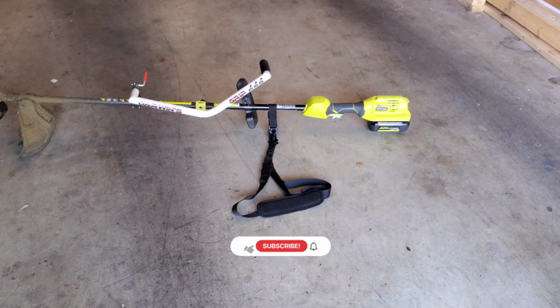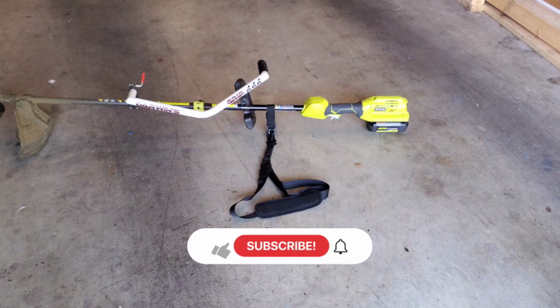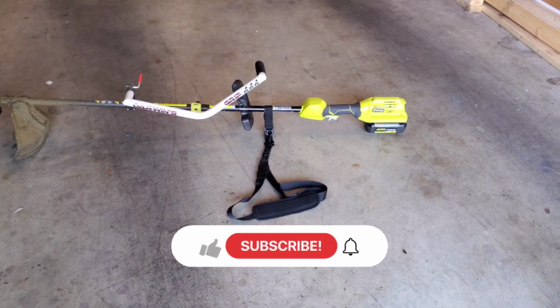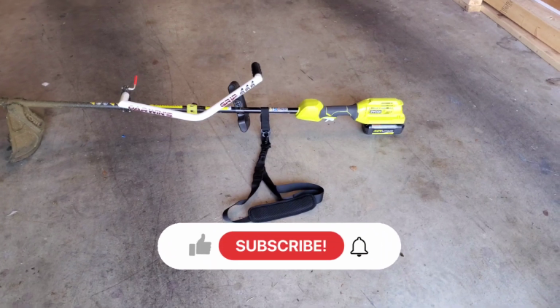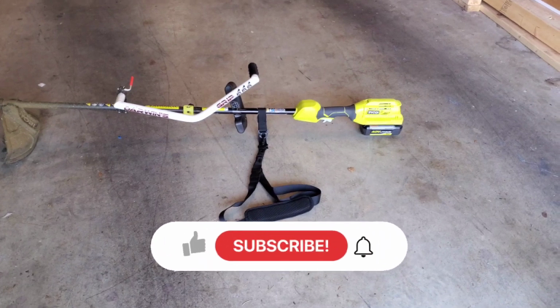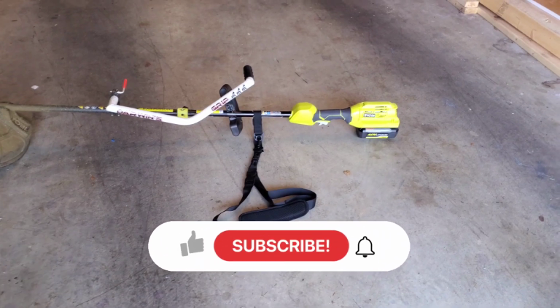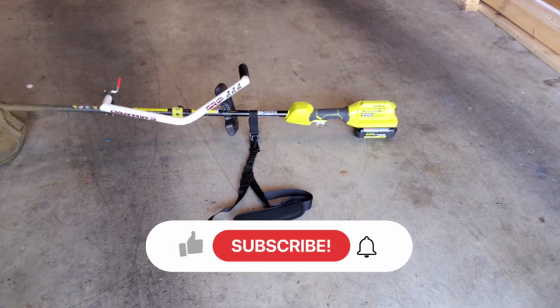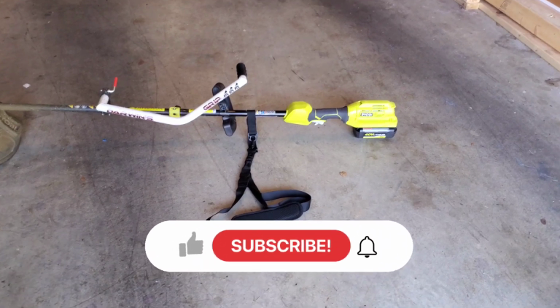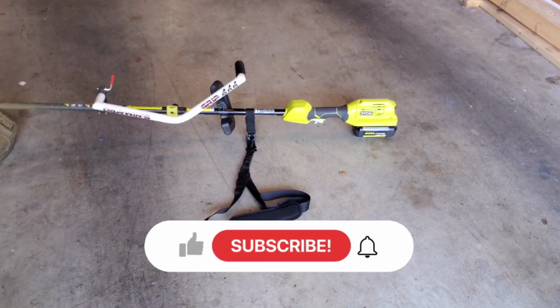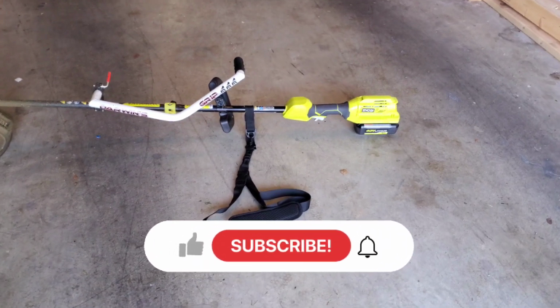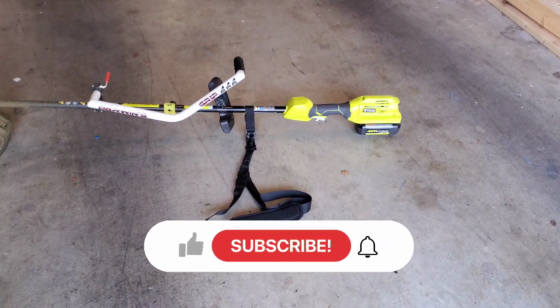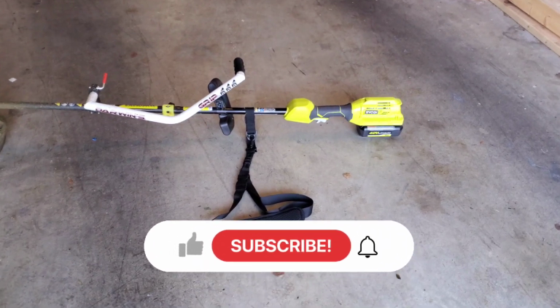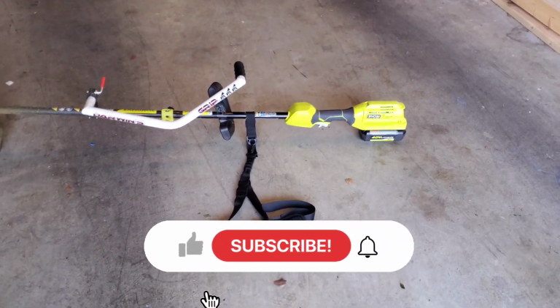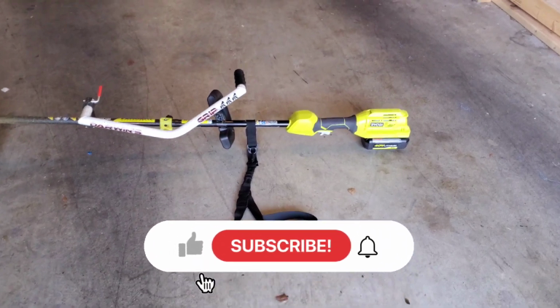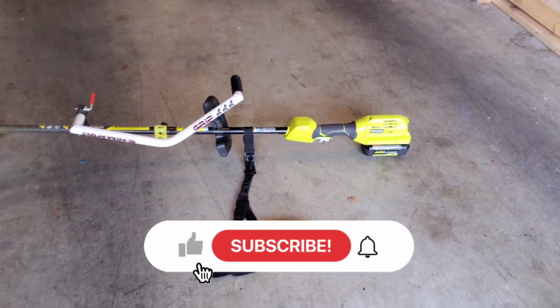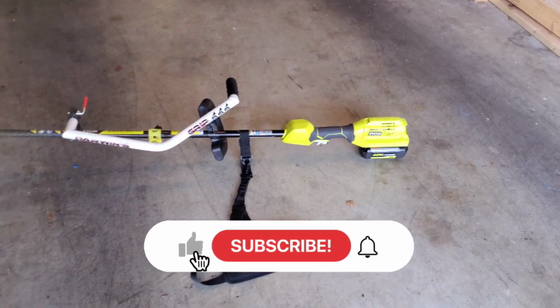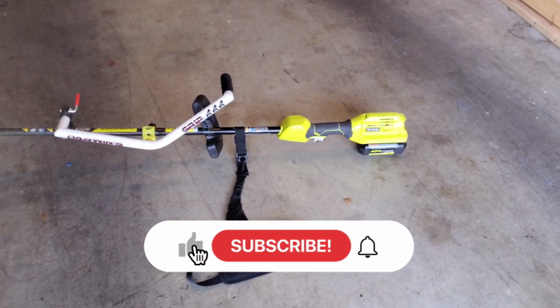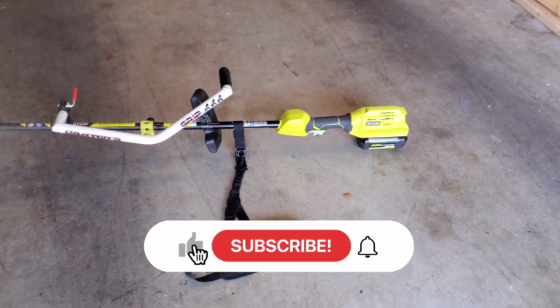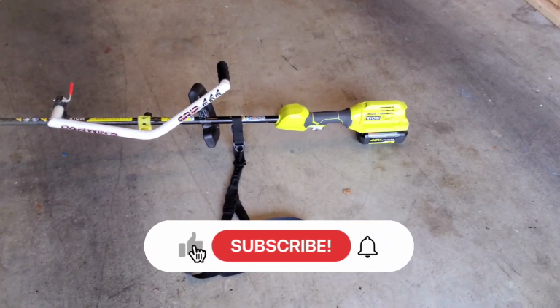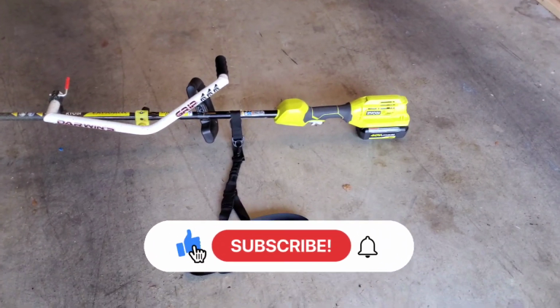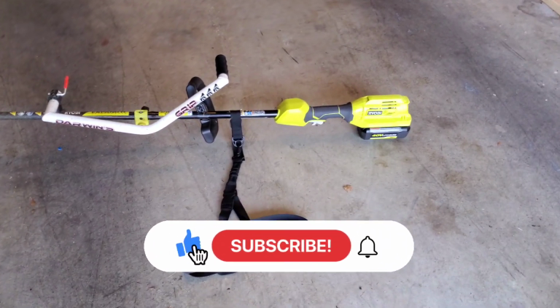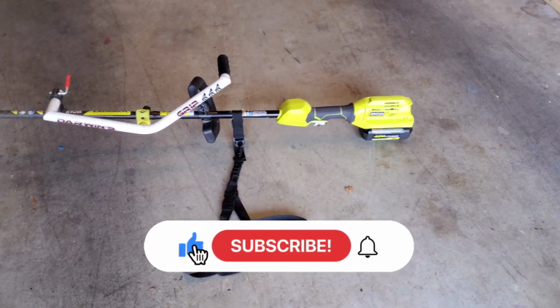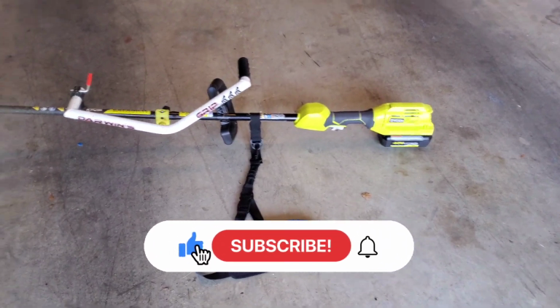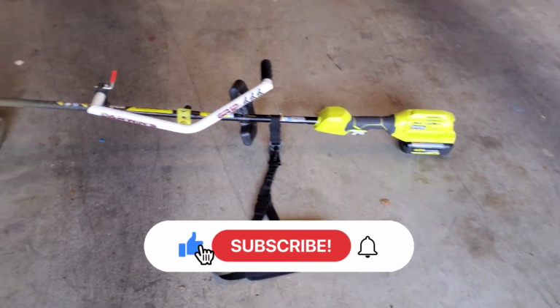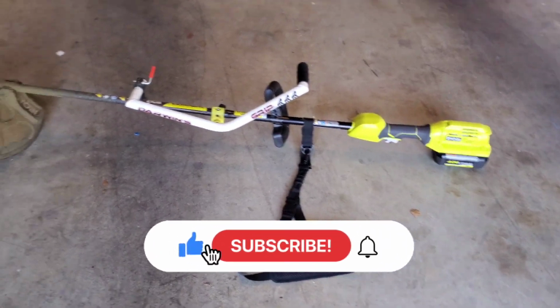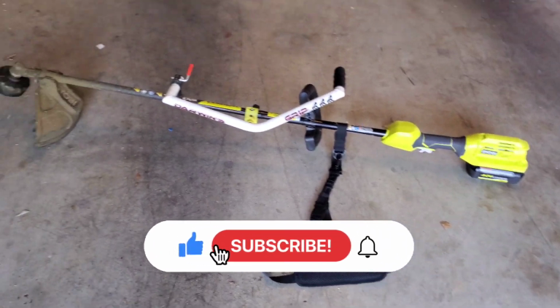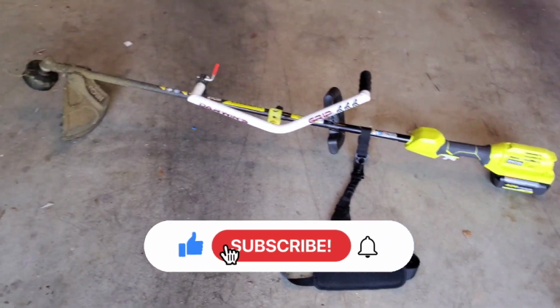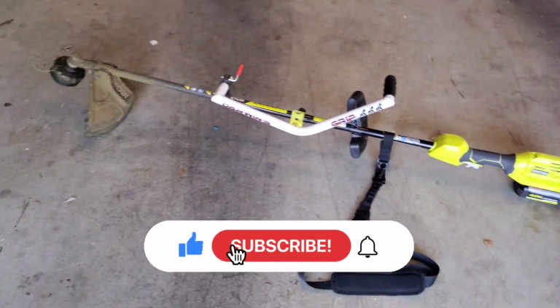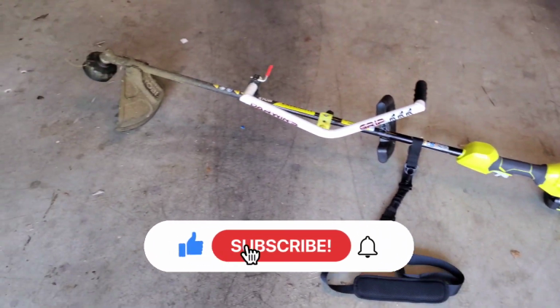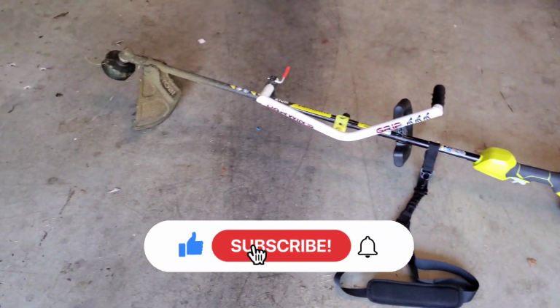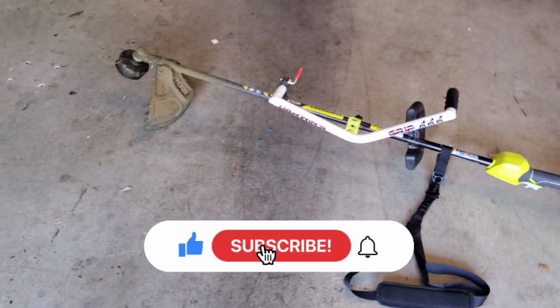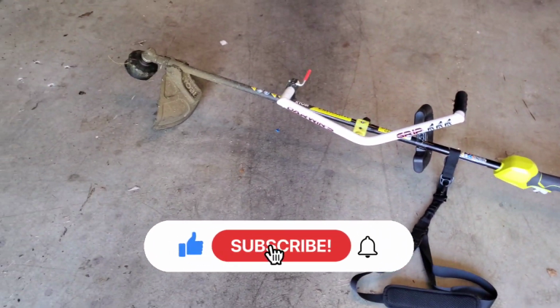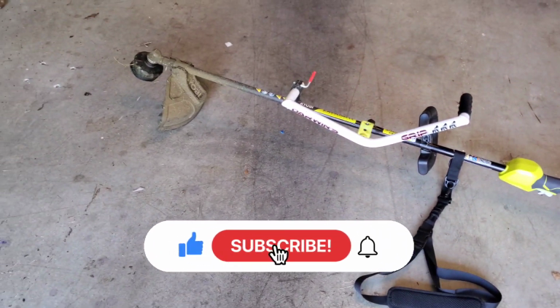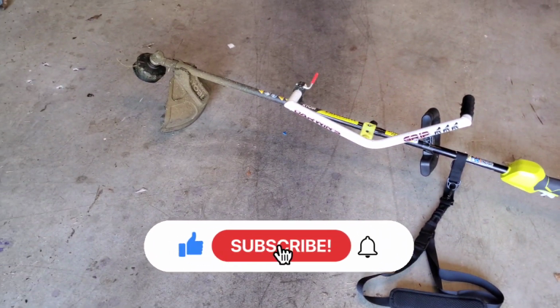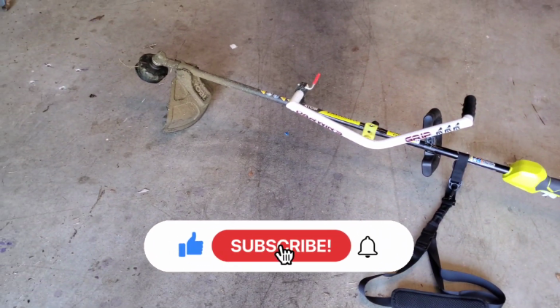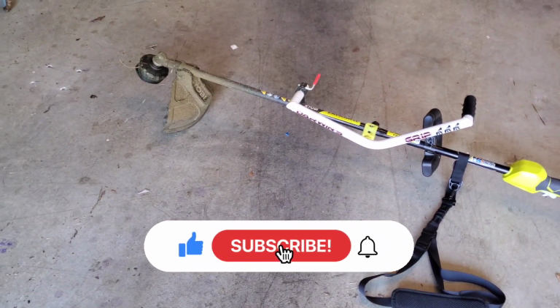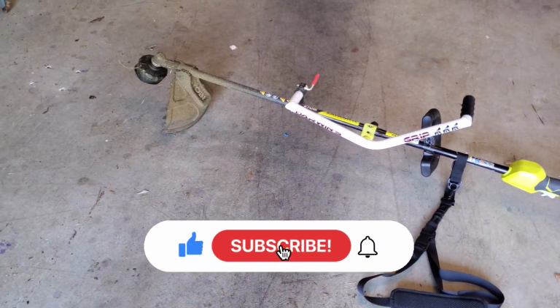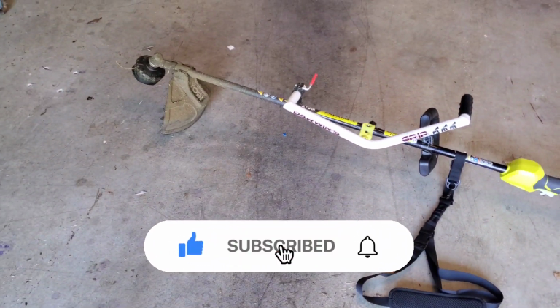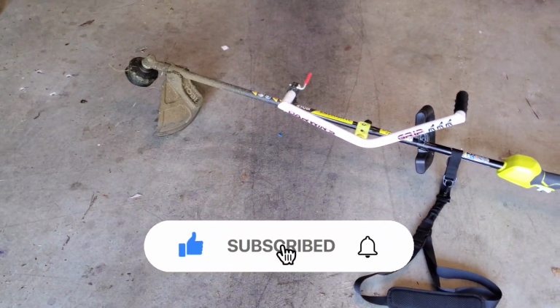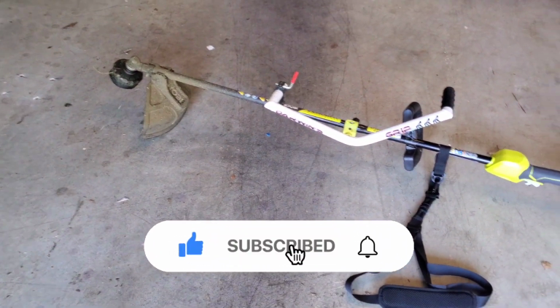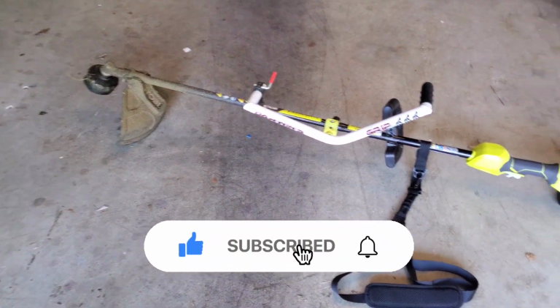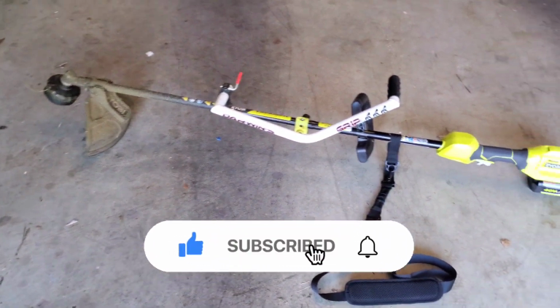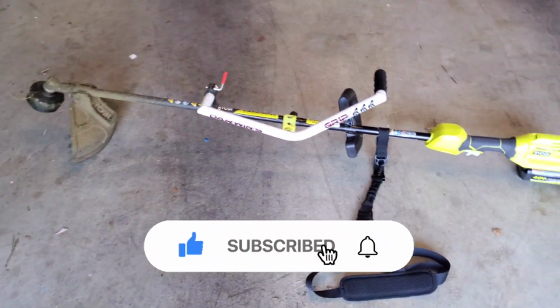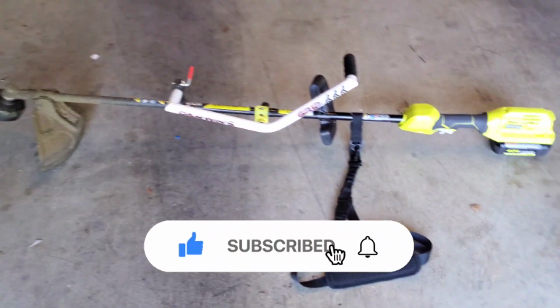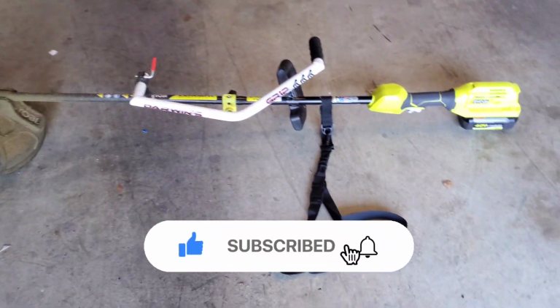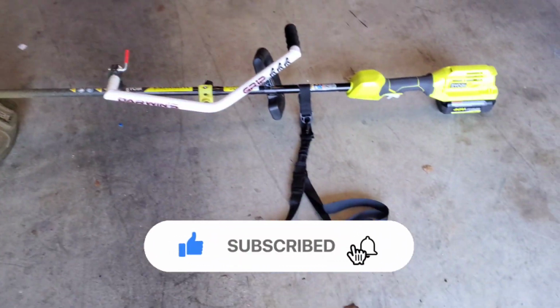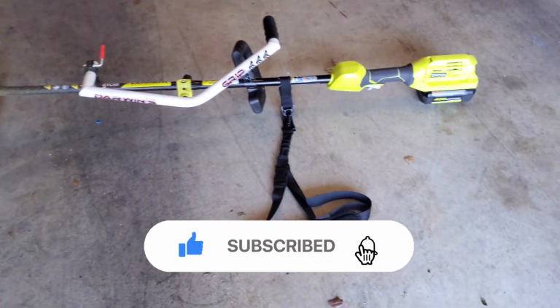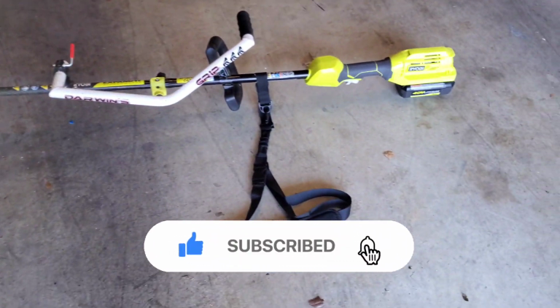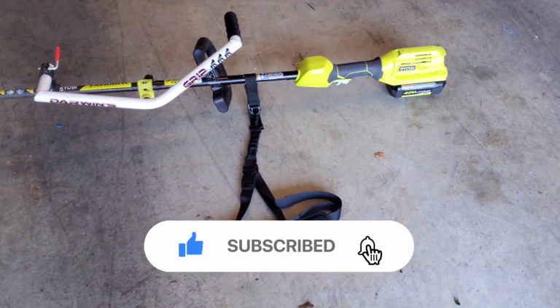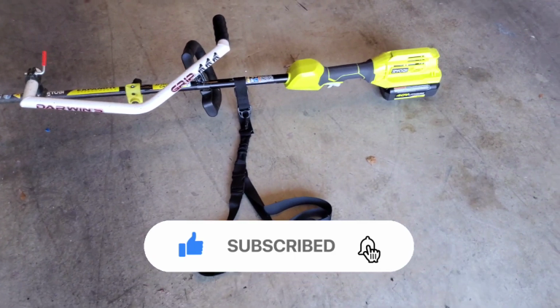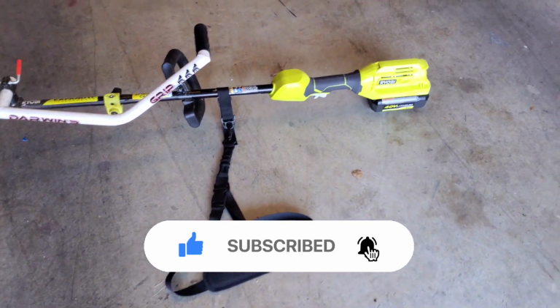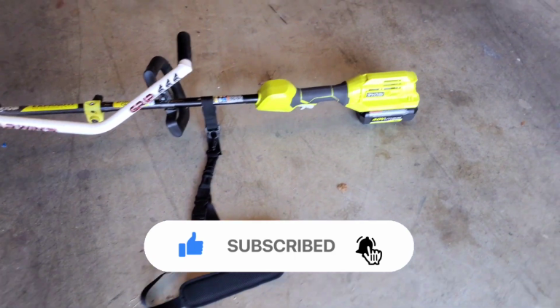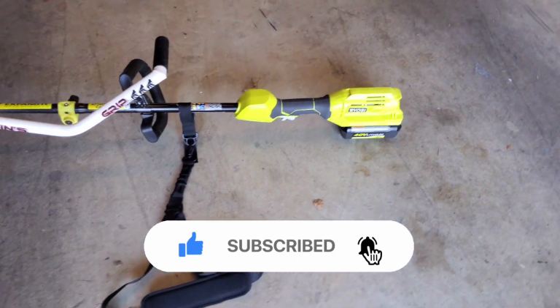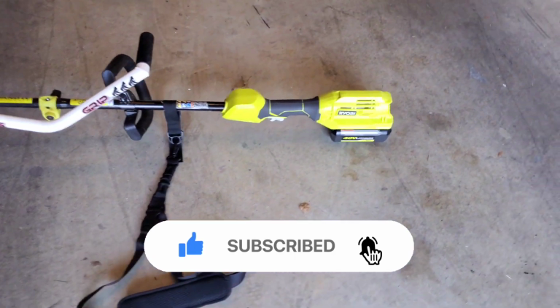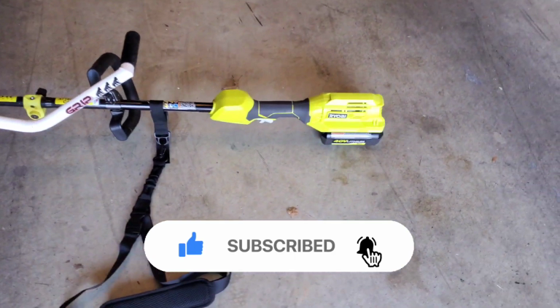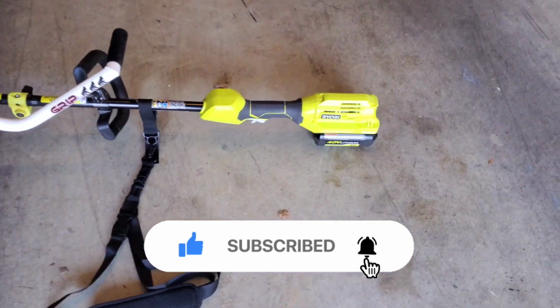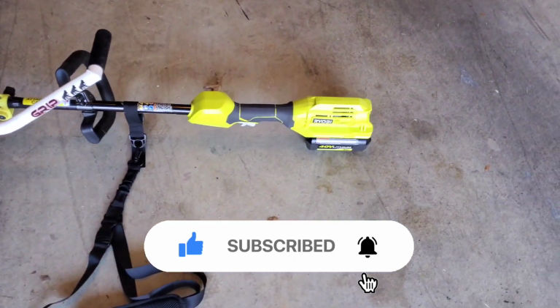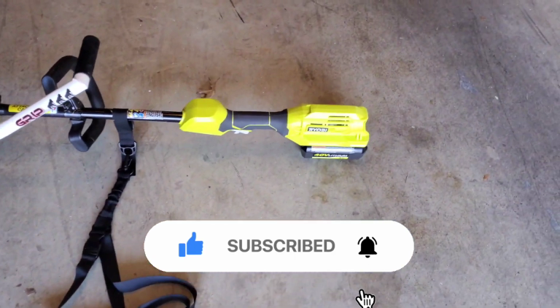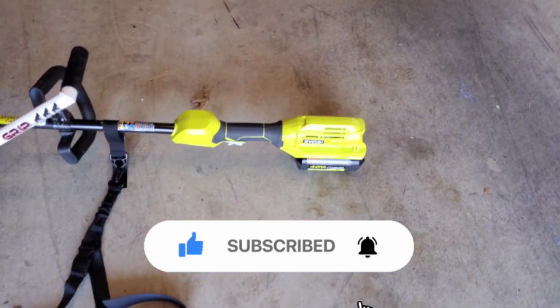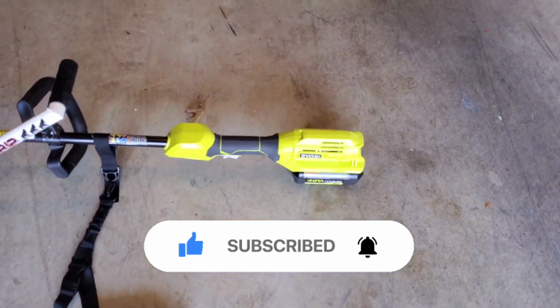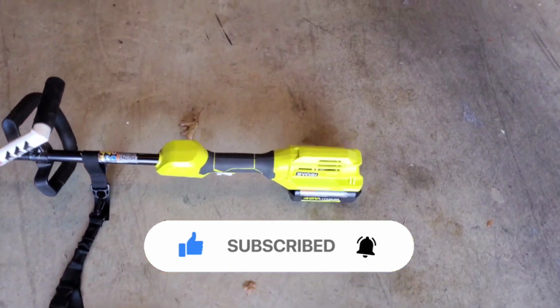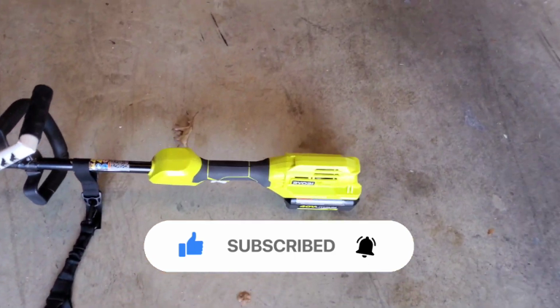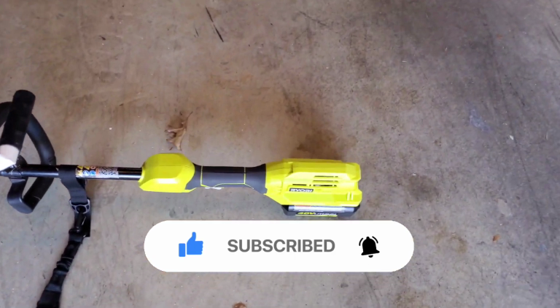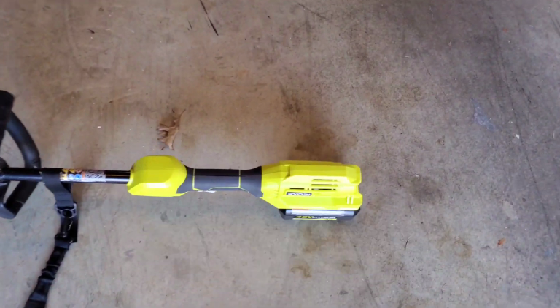This is my Ryobi 40 volt string trimmer. I'm just going to do a quick overview of it — there's not much to it.